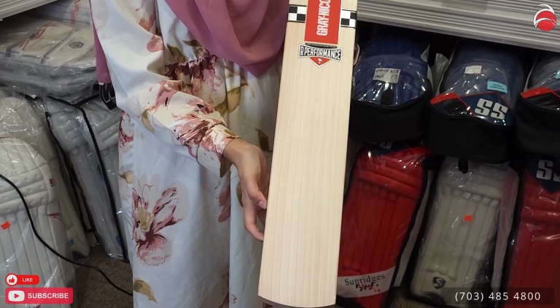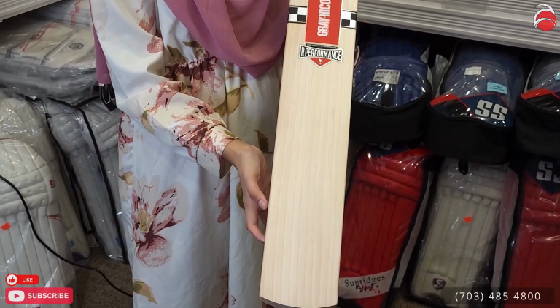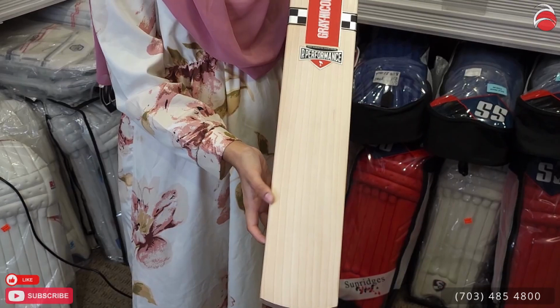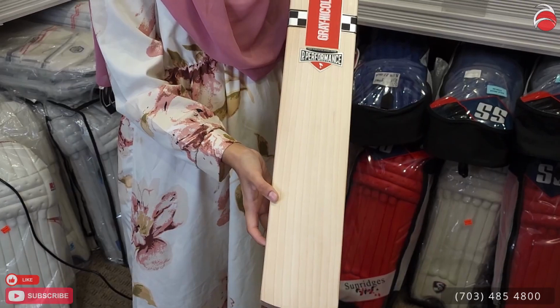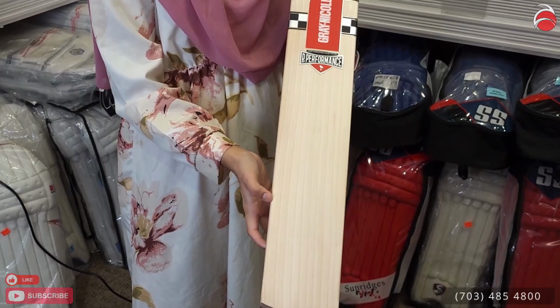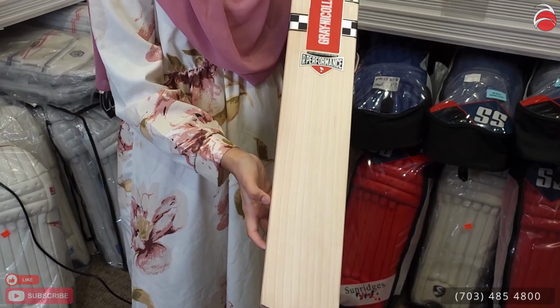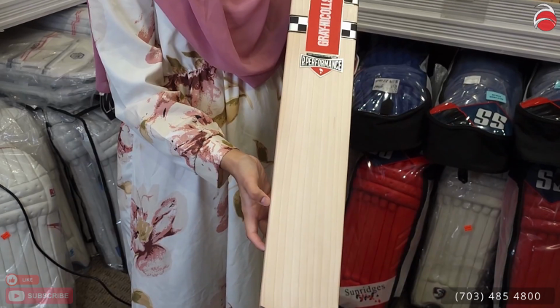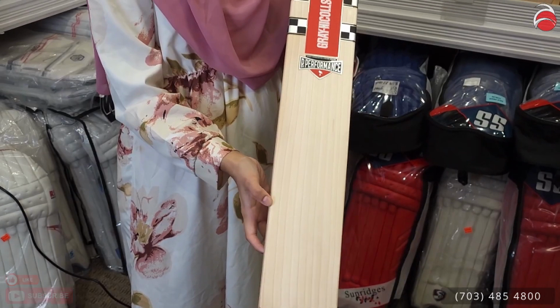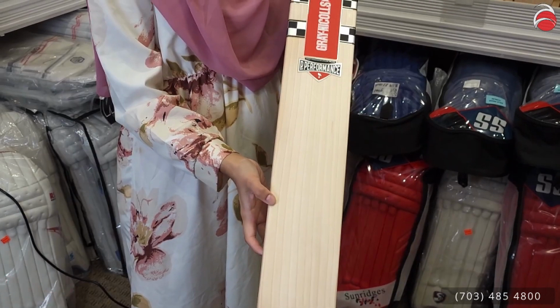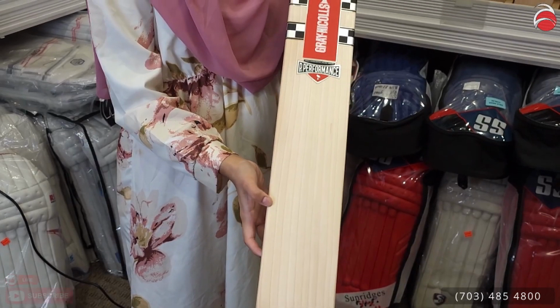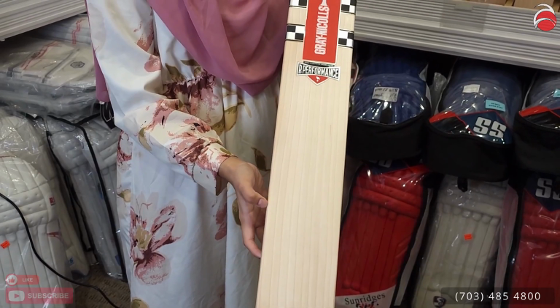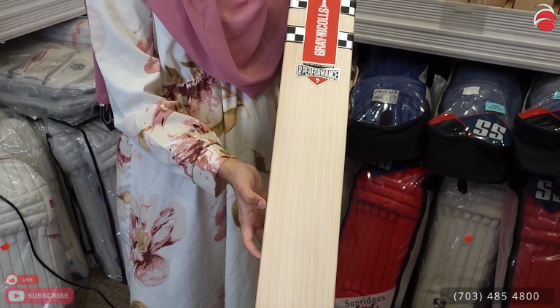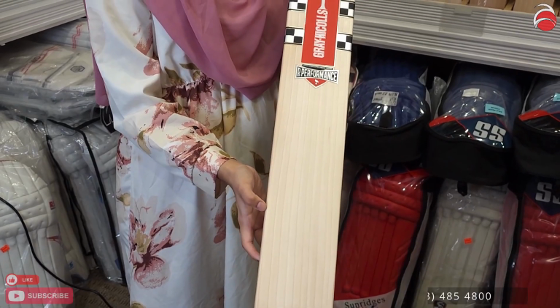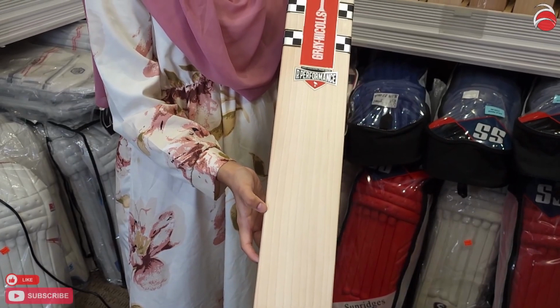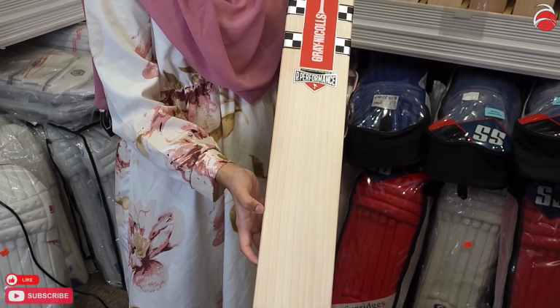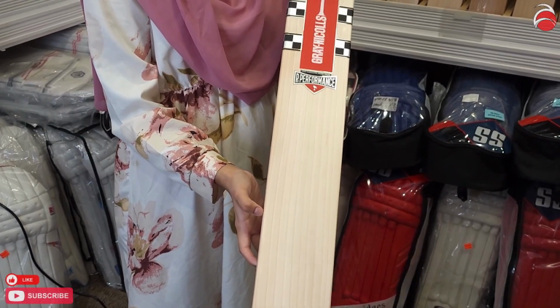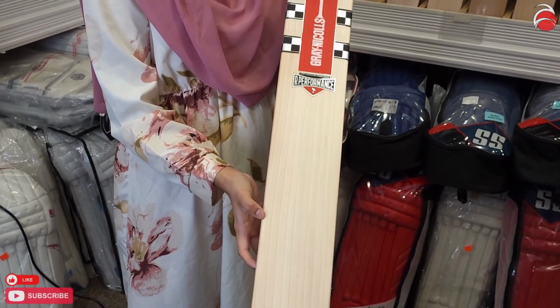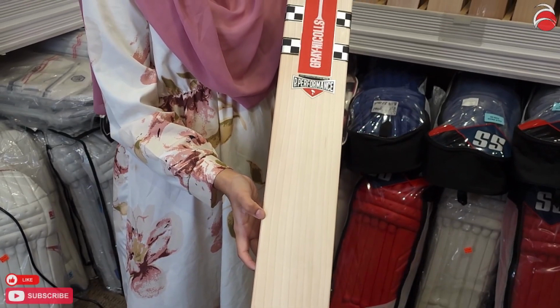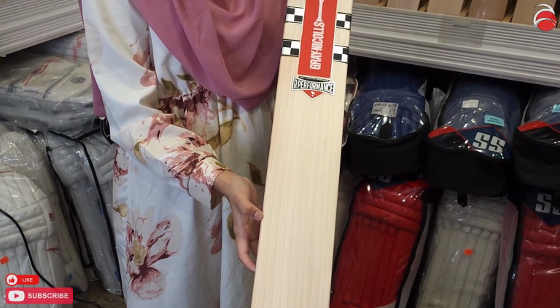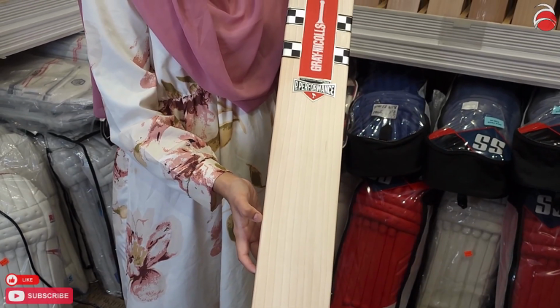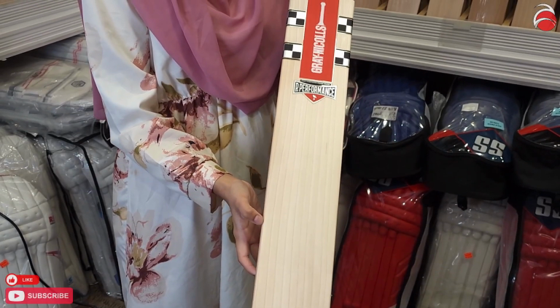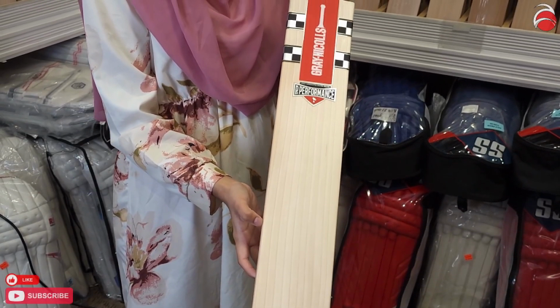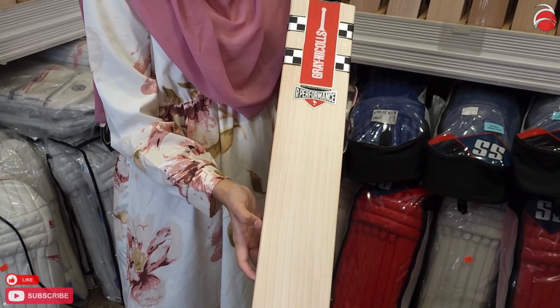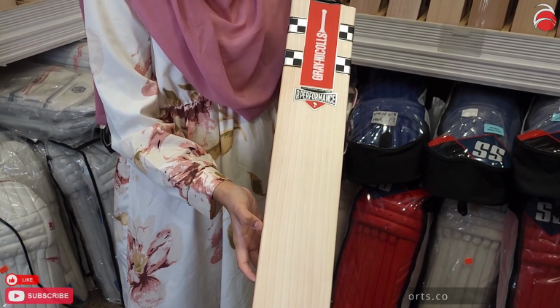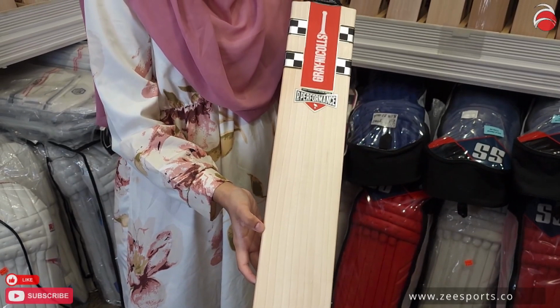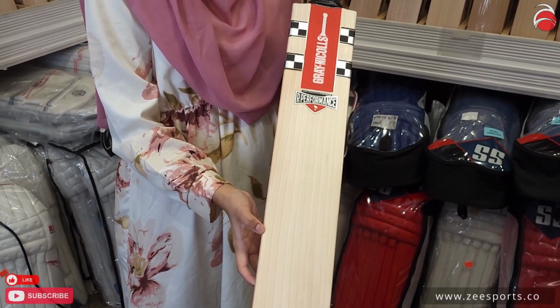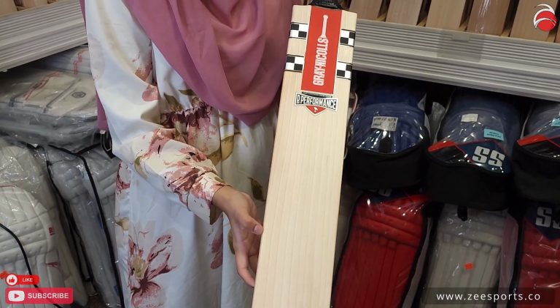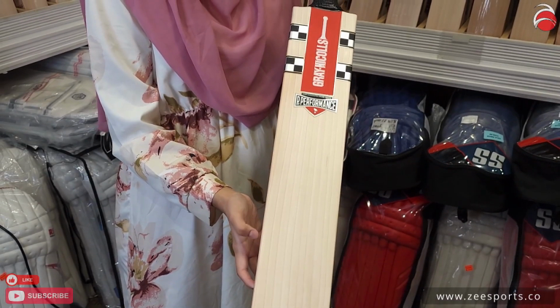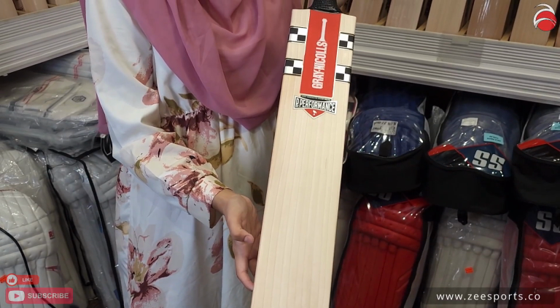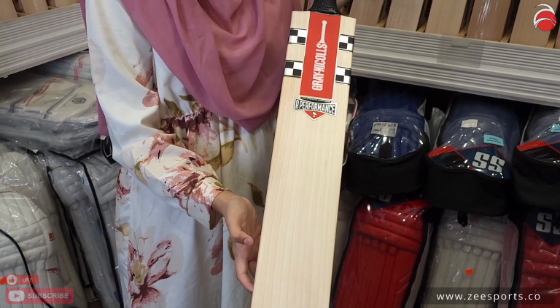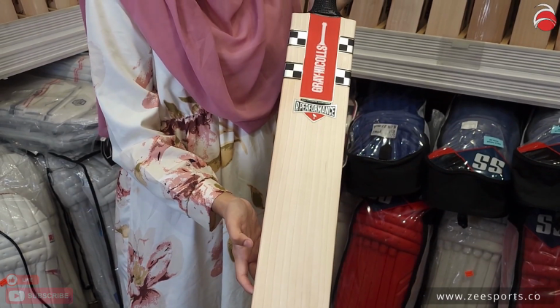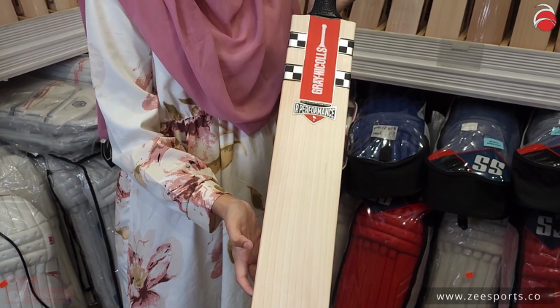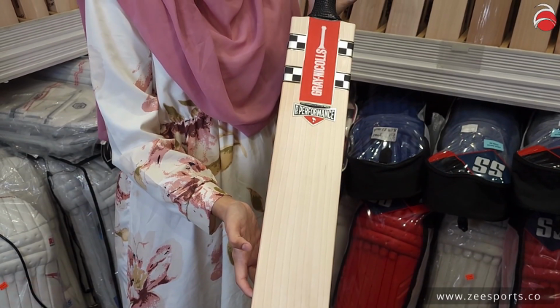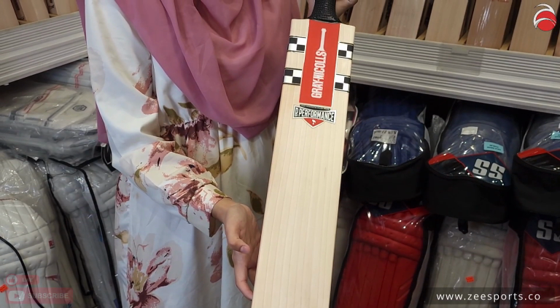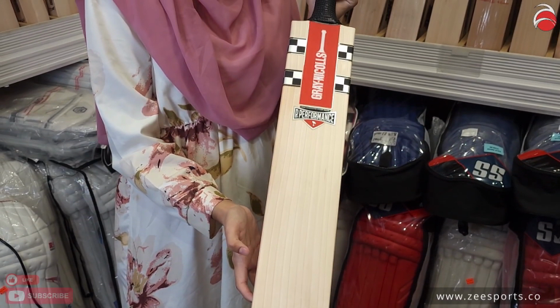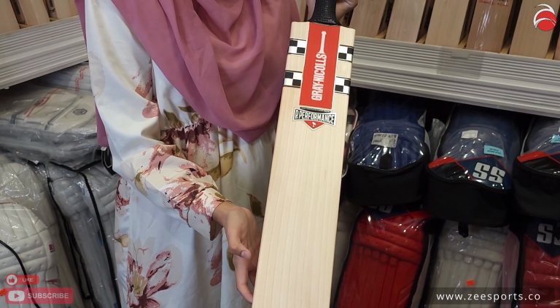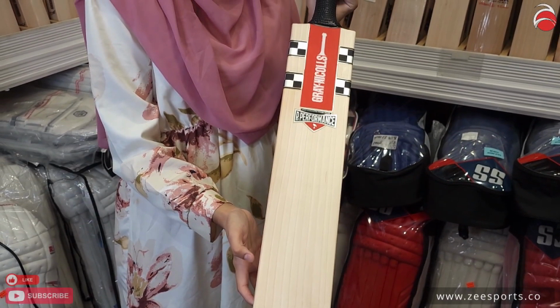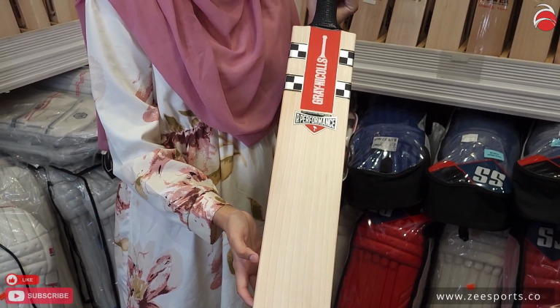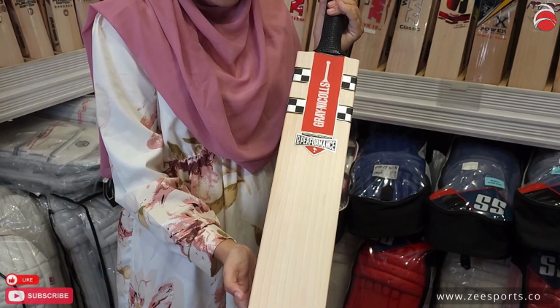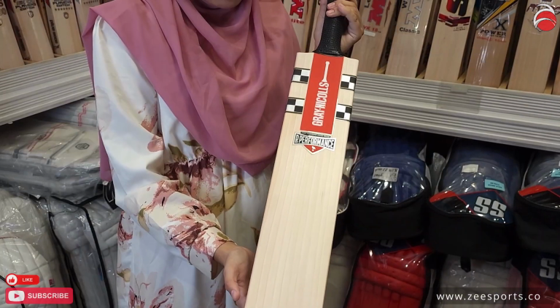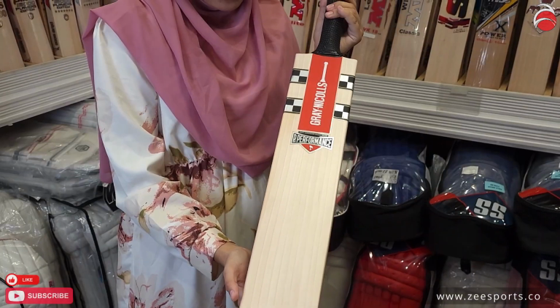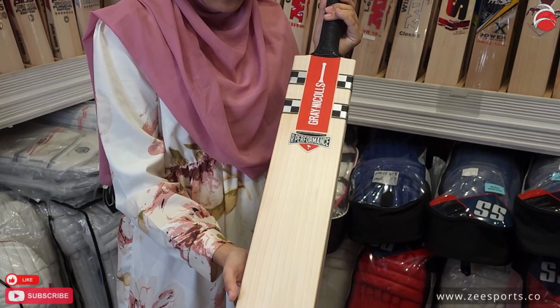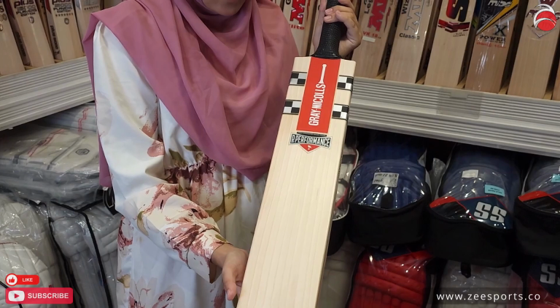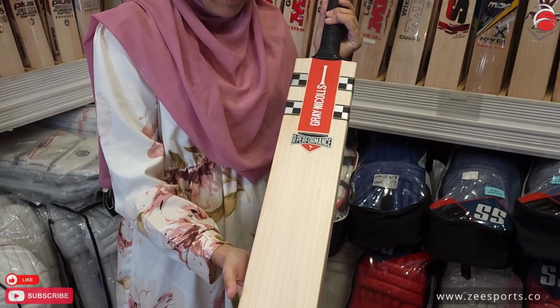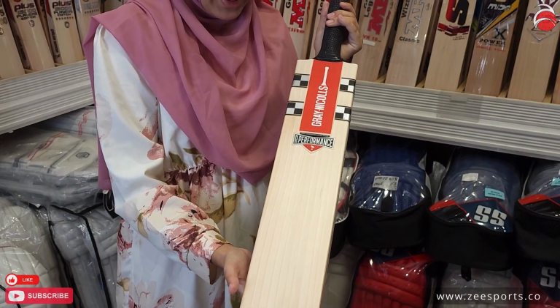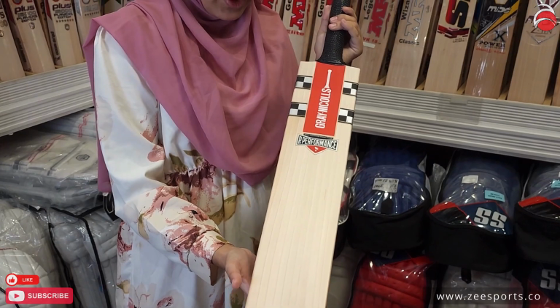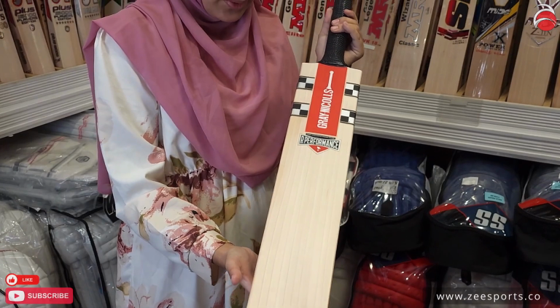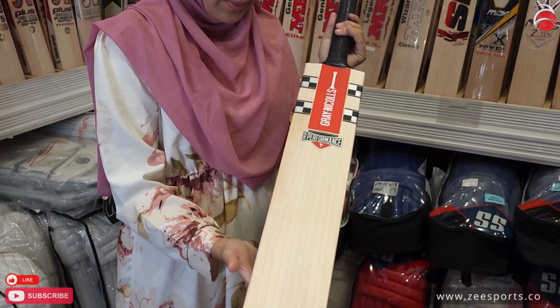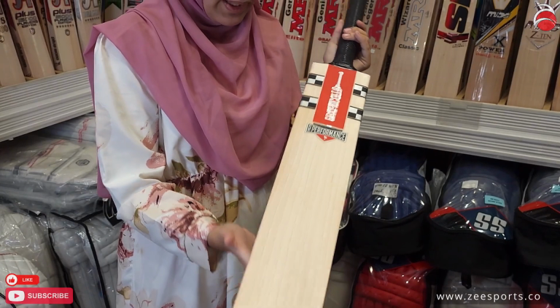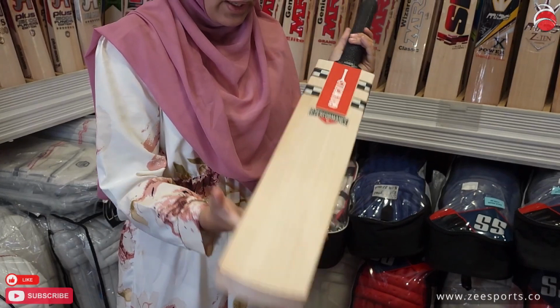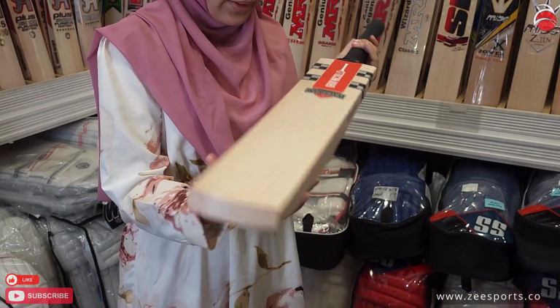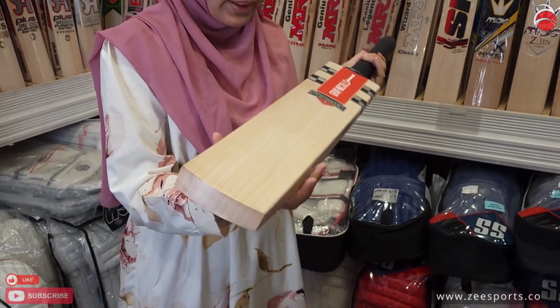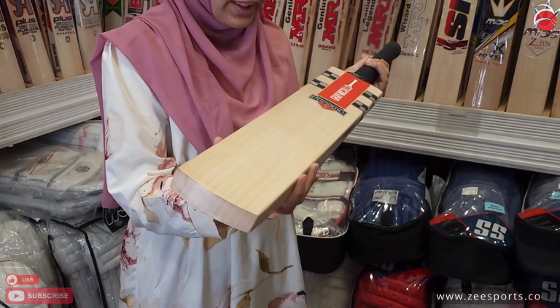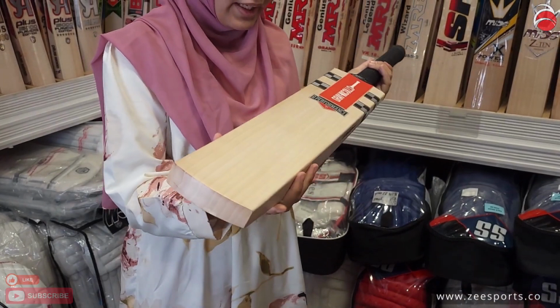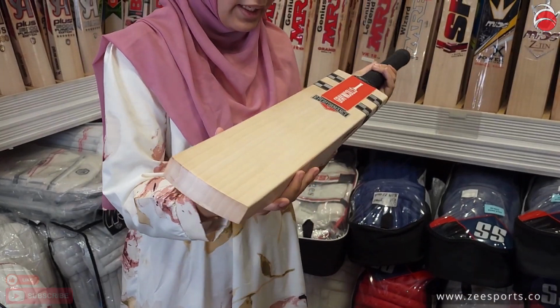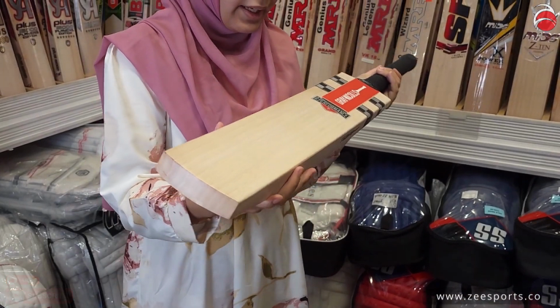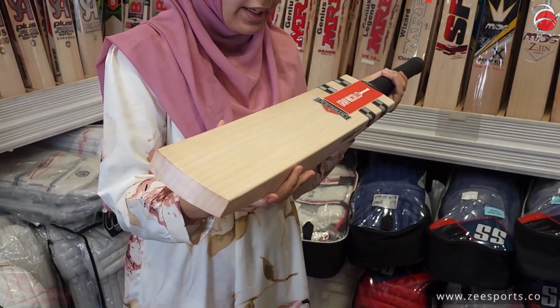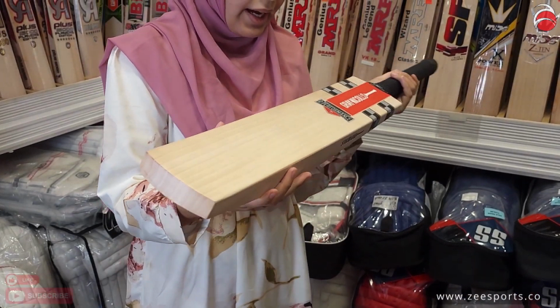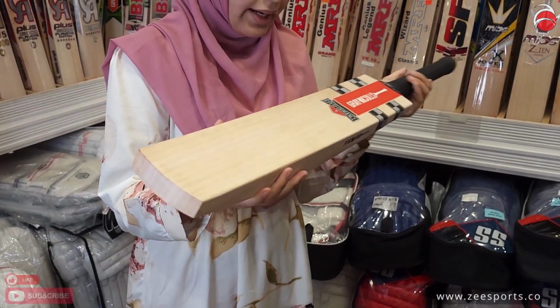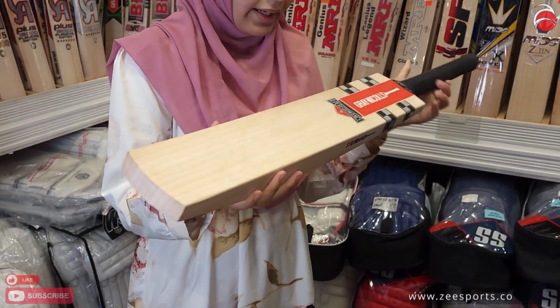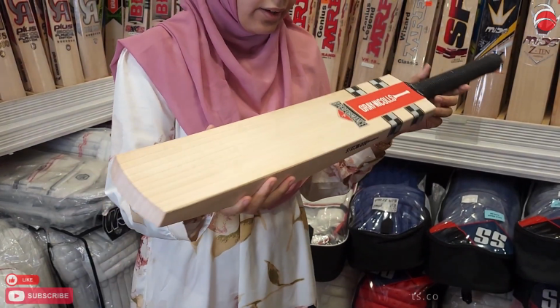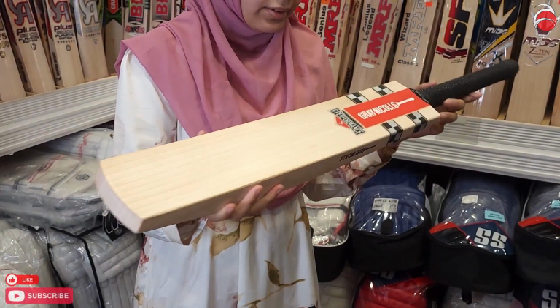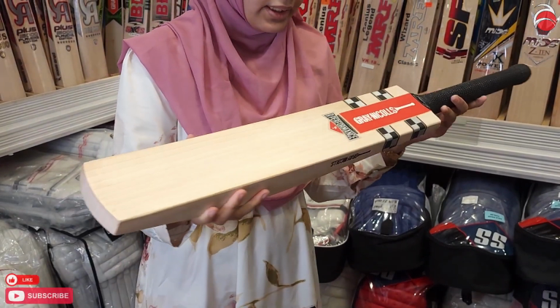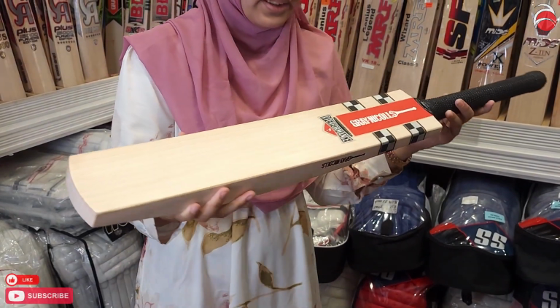This one has rounded edges — I forgot to add that at the beginning. It's a beautiful bat, two pounds and nine ounces.